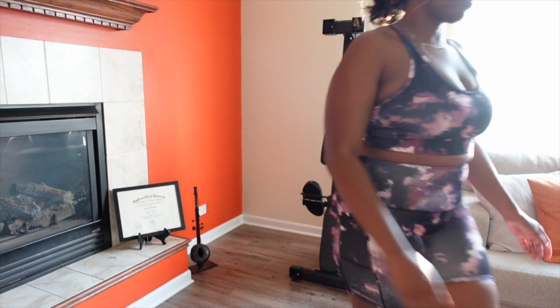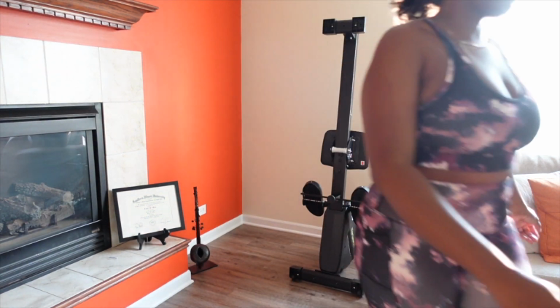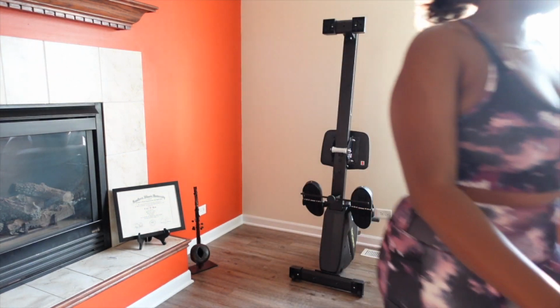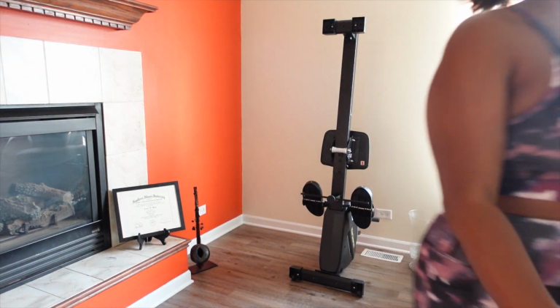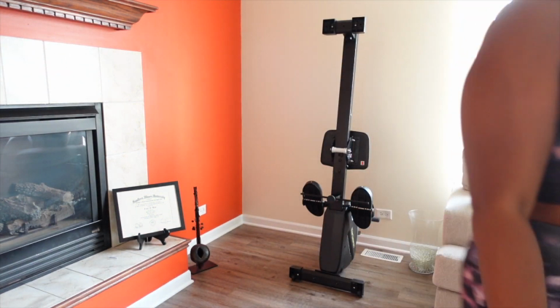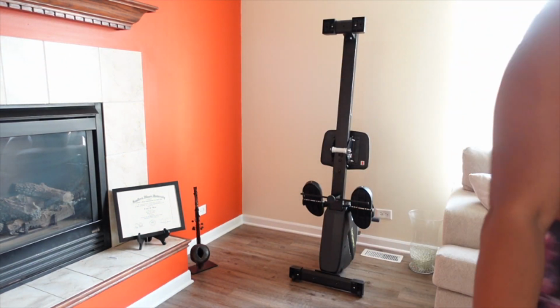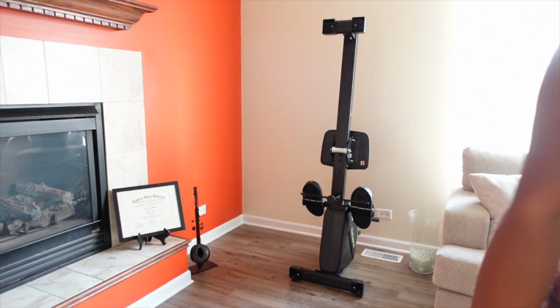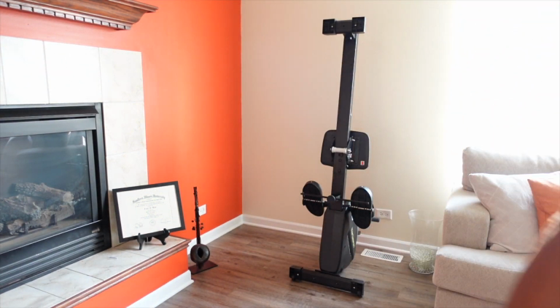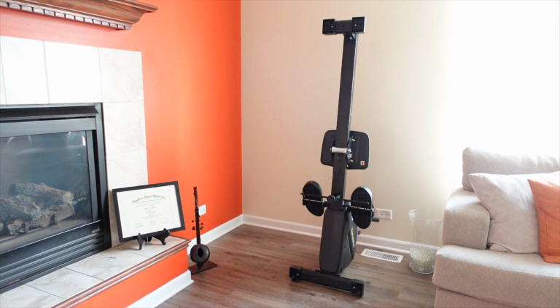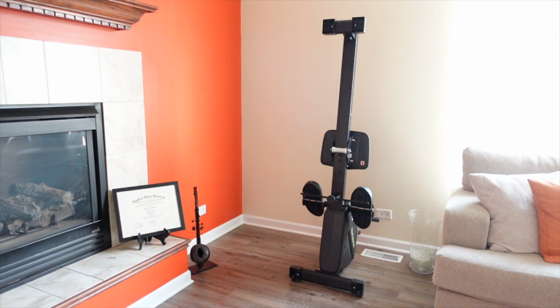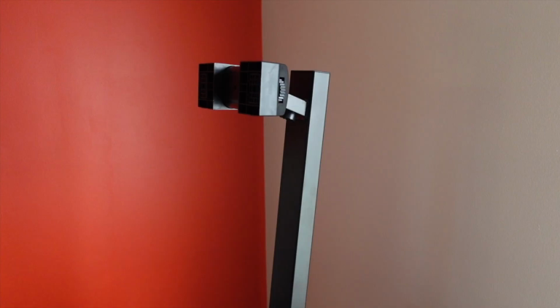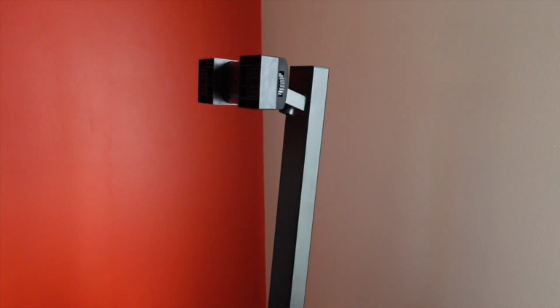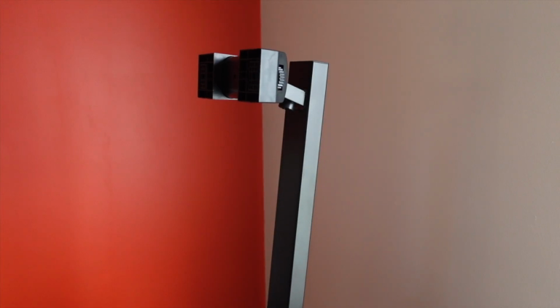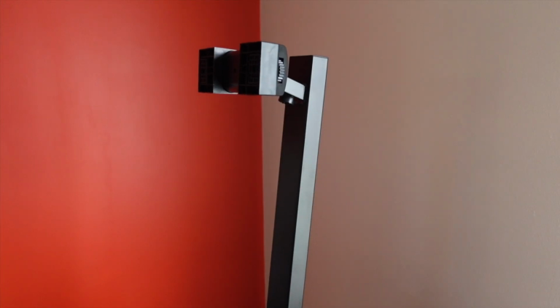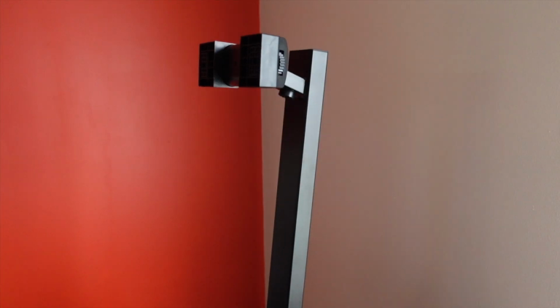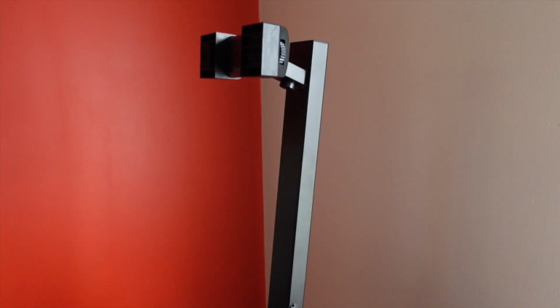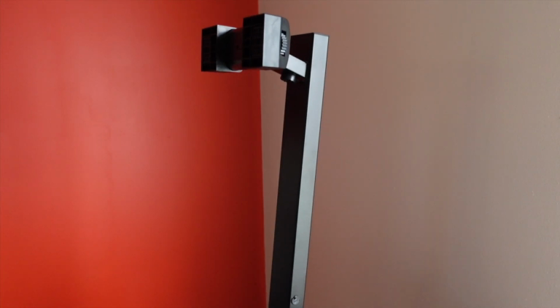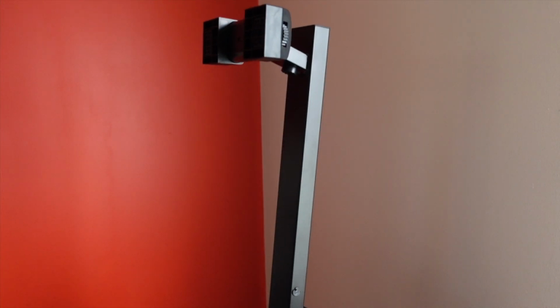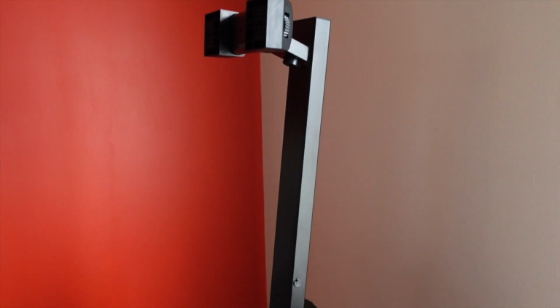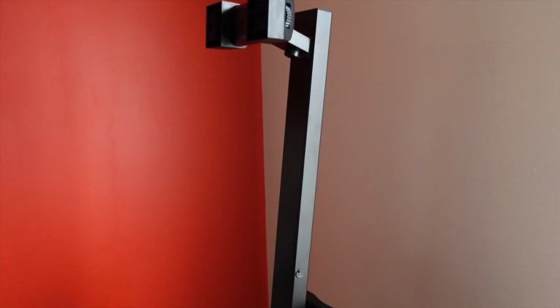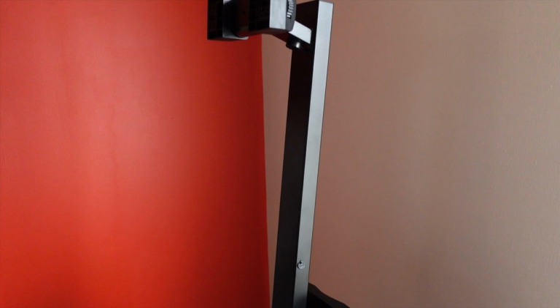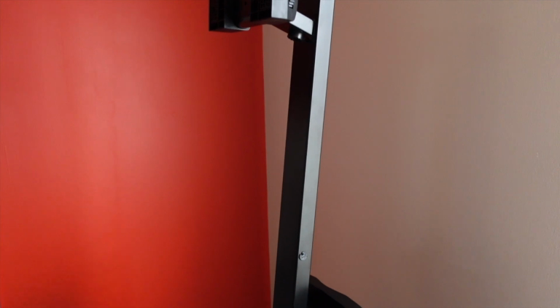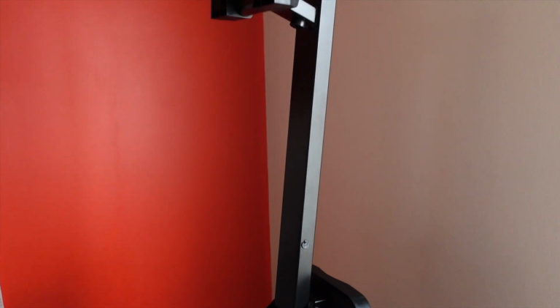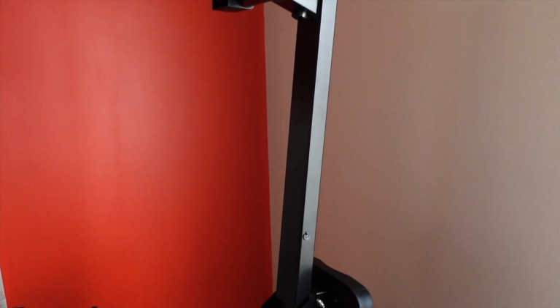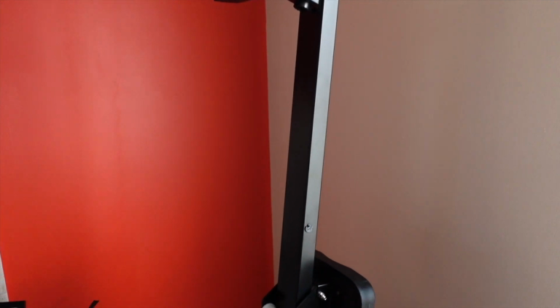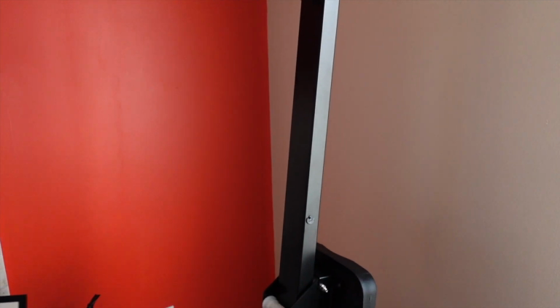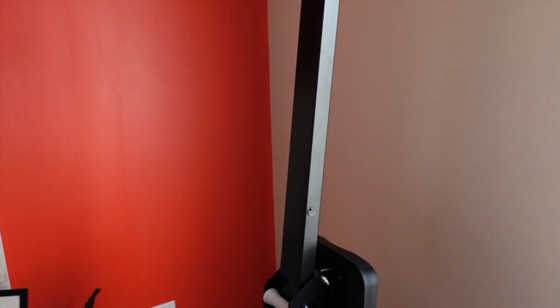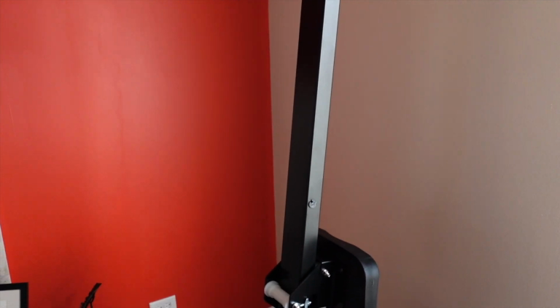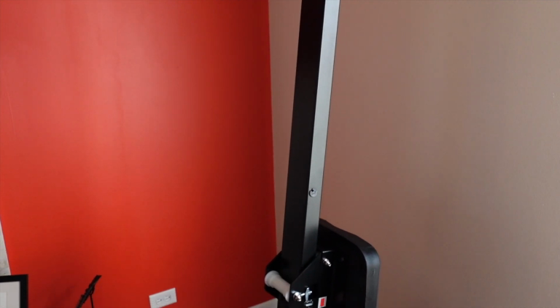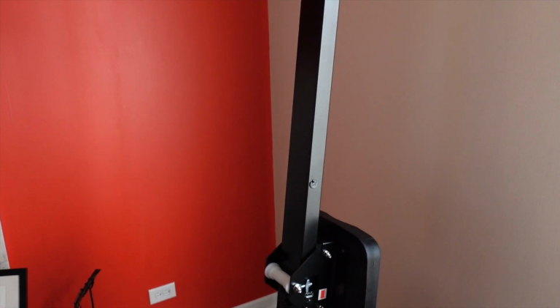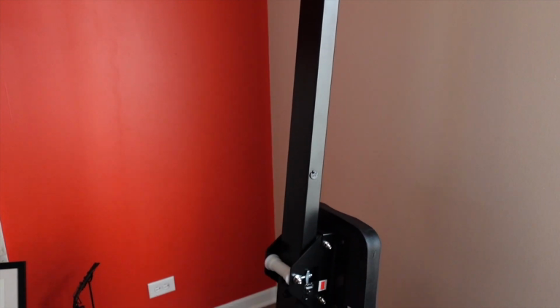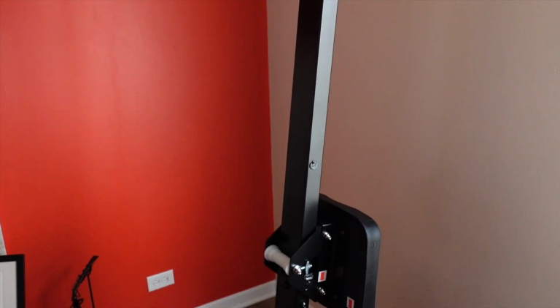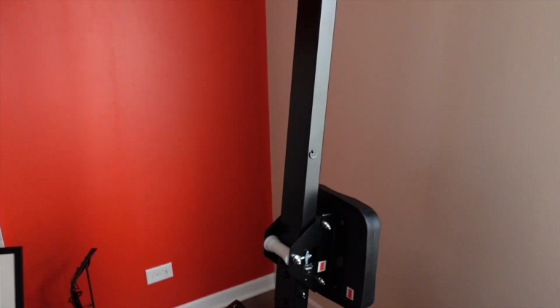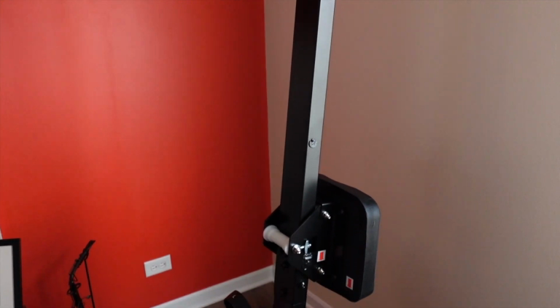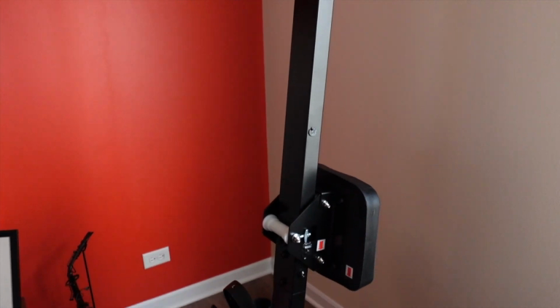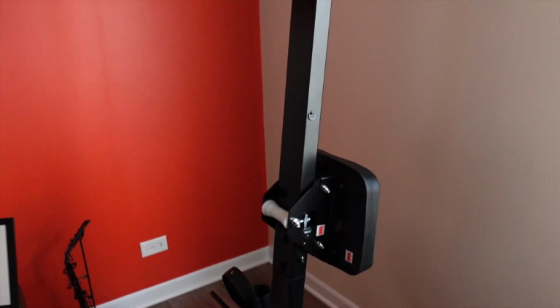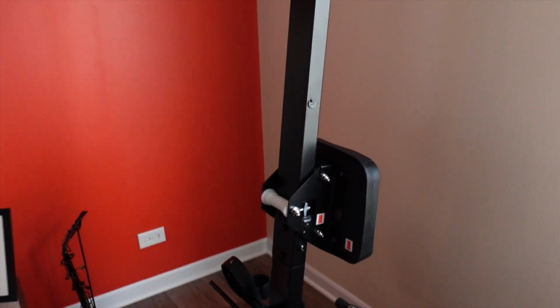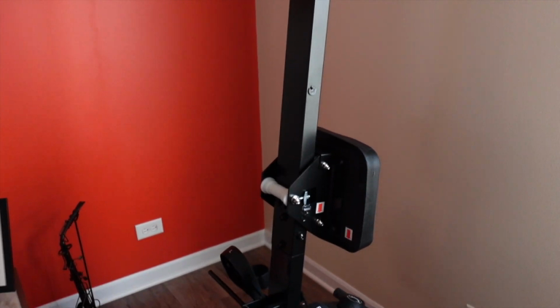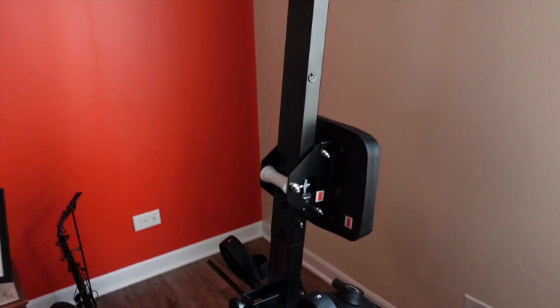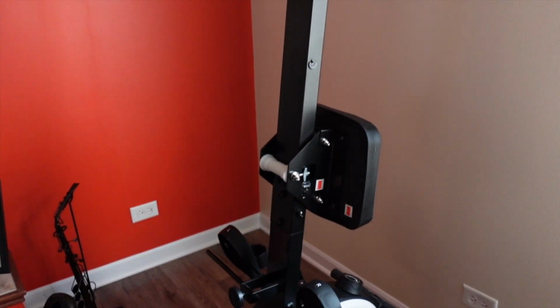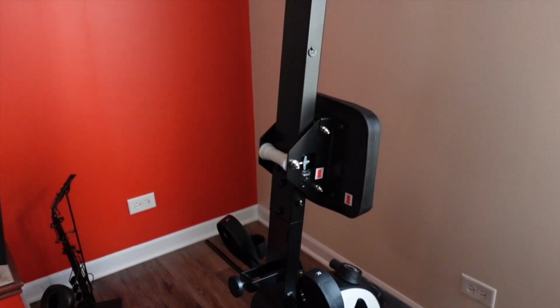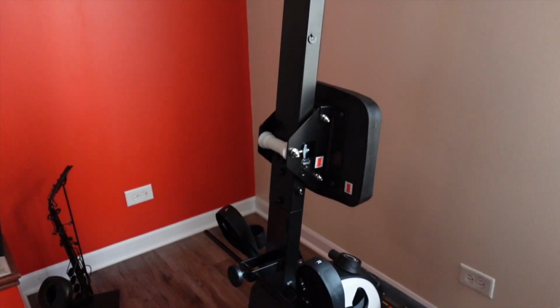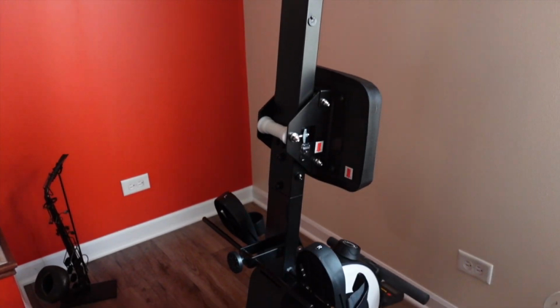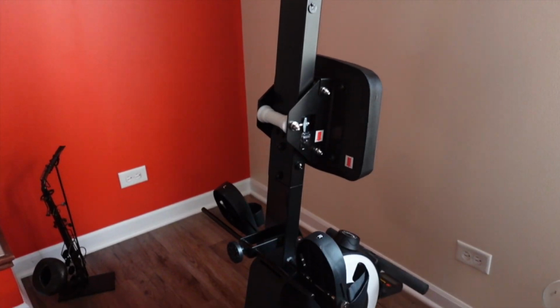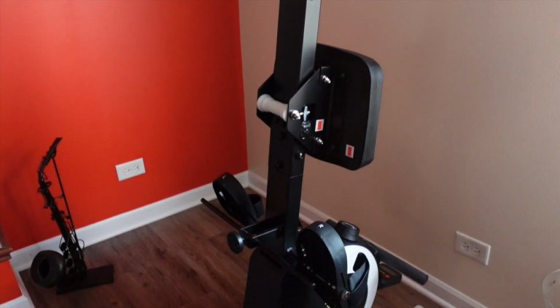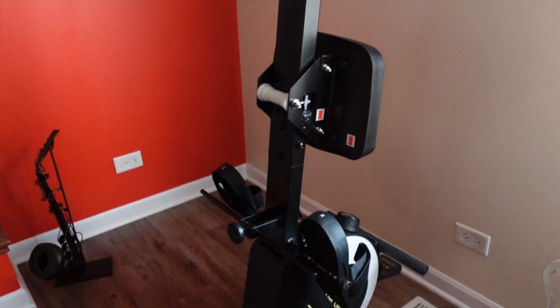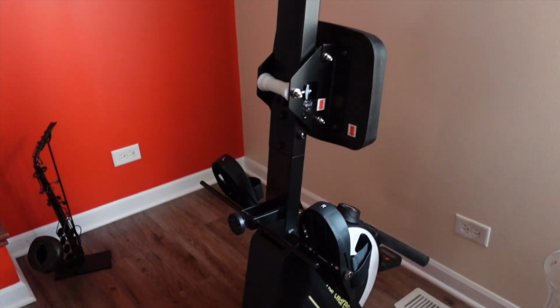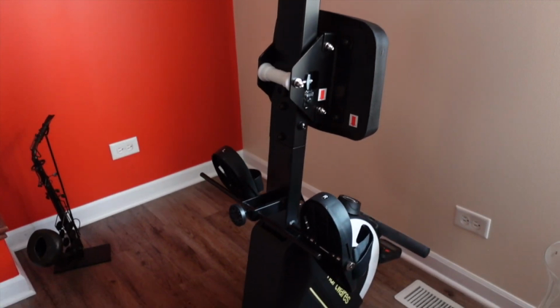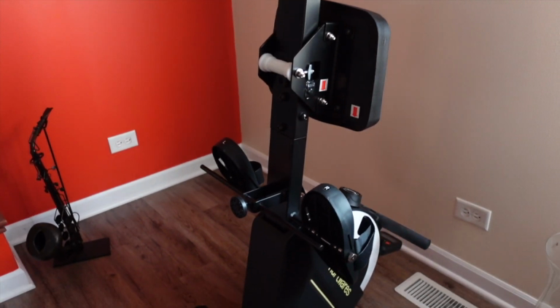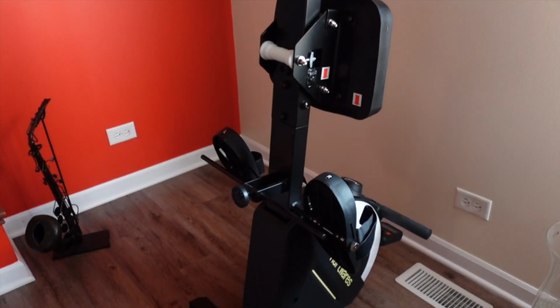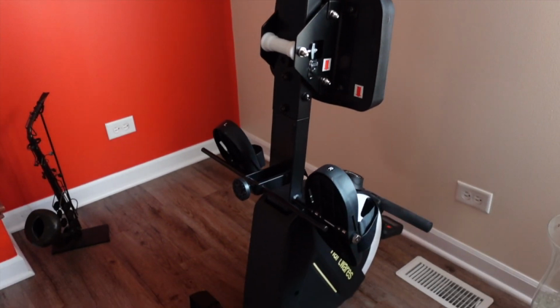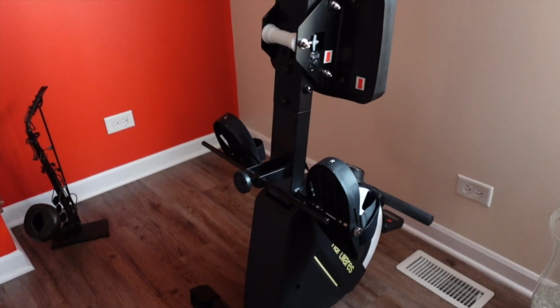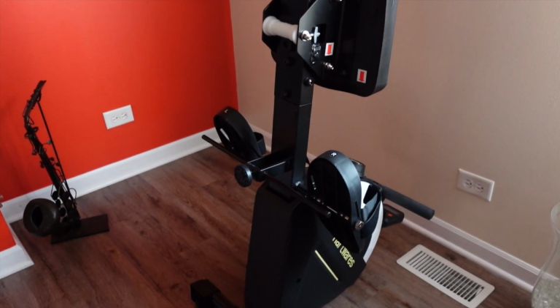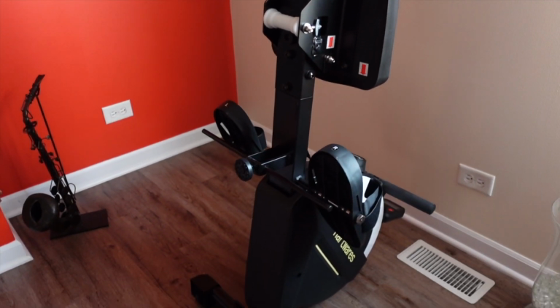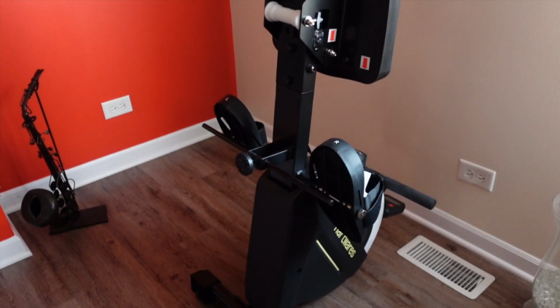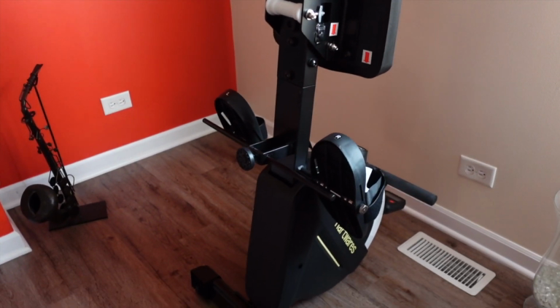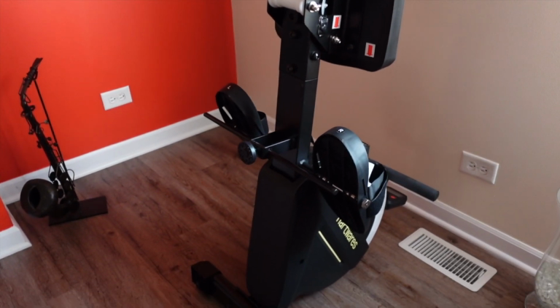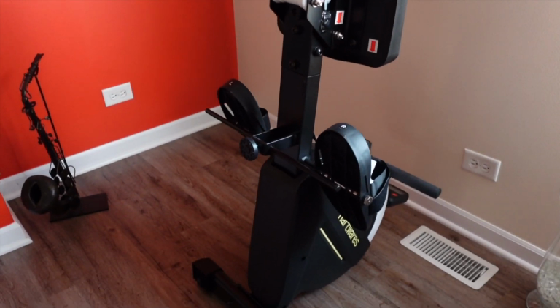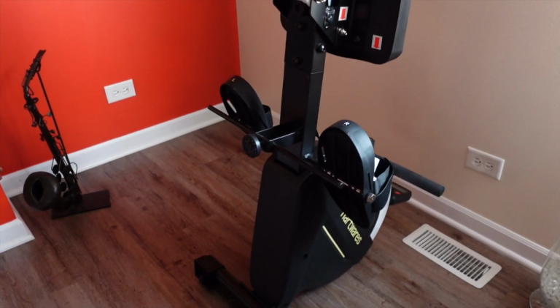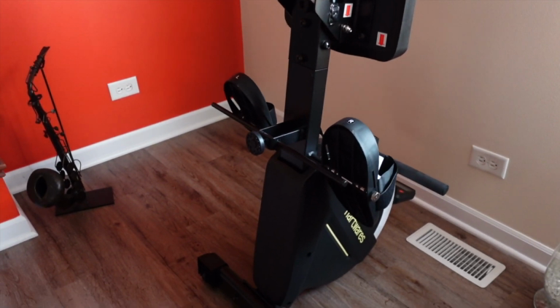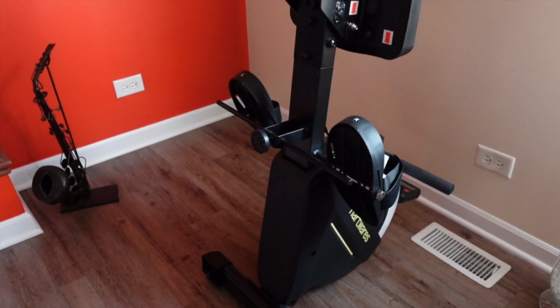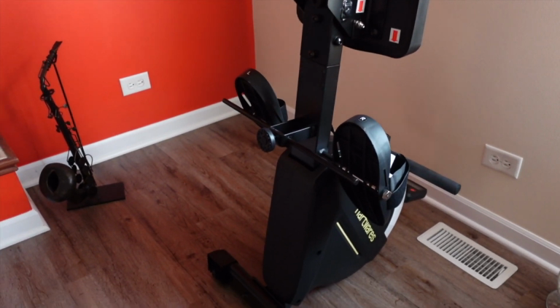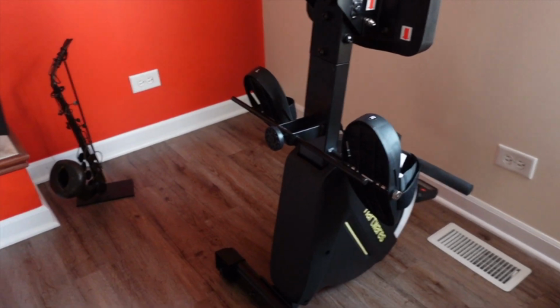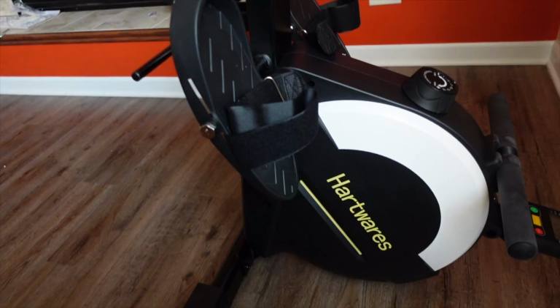If you're interested in this rowing machine, make sure you follow the link in the description box and tell me how you like it once yours arrives.